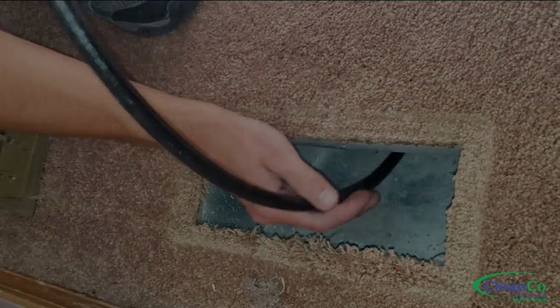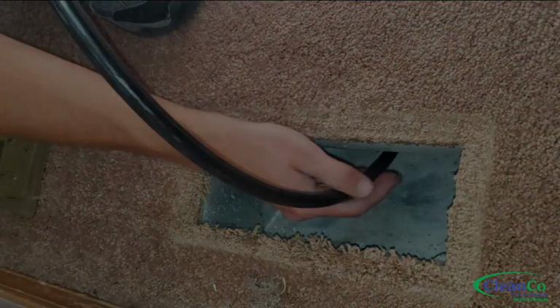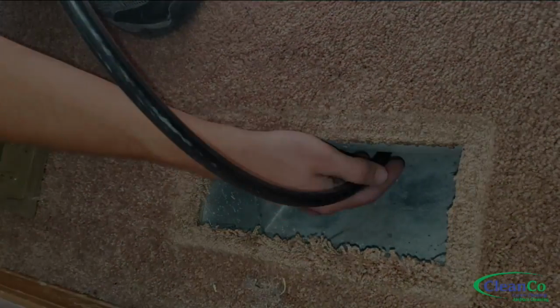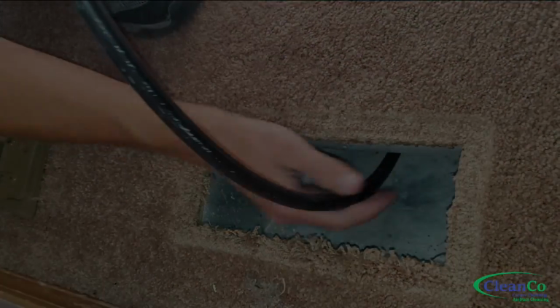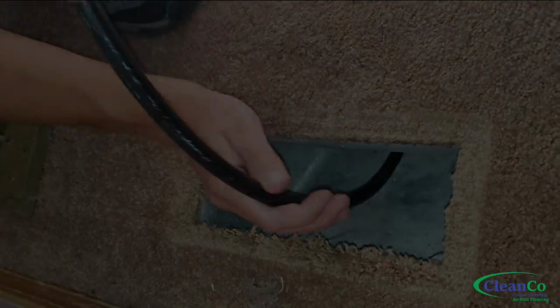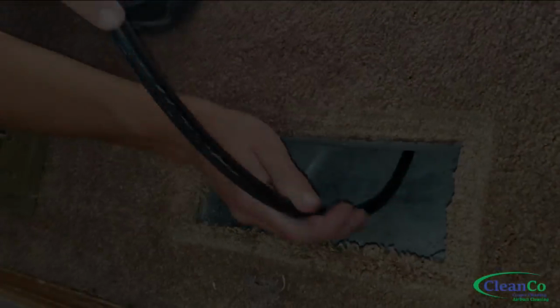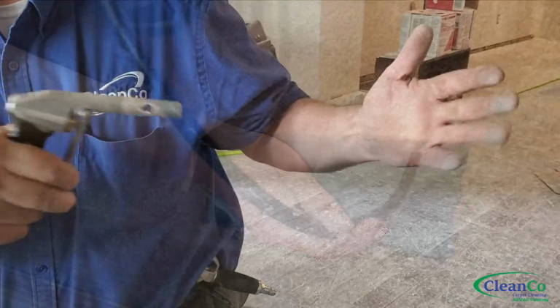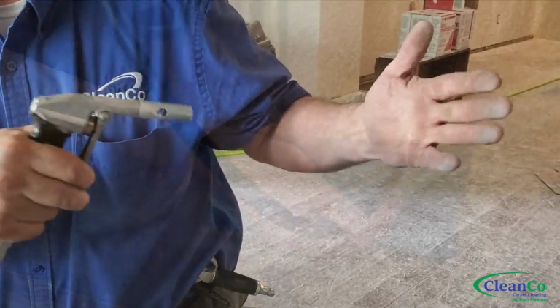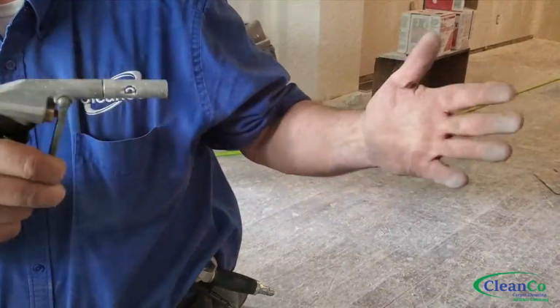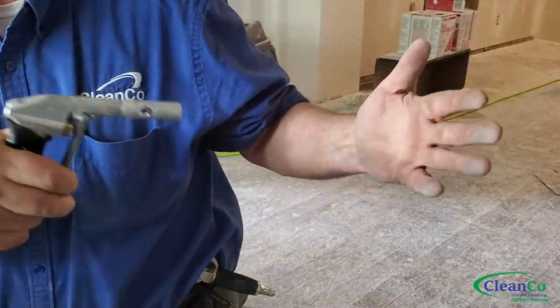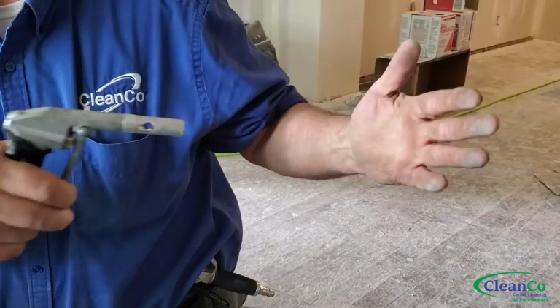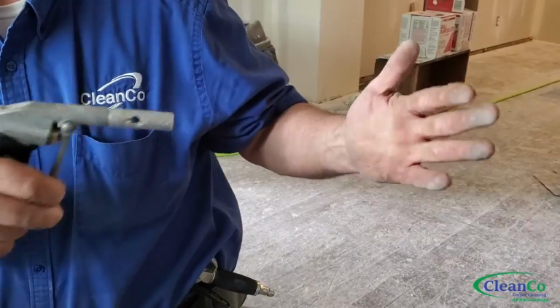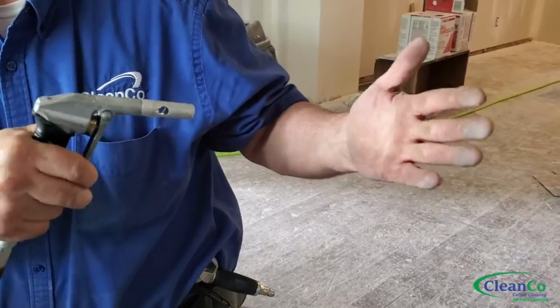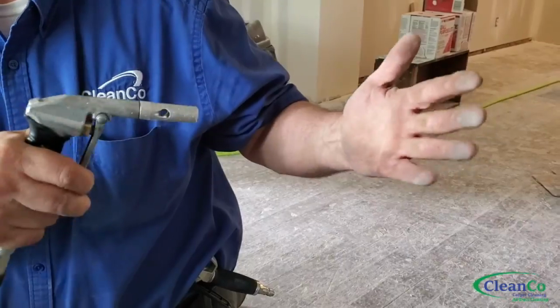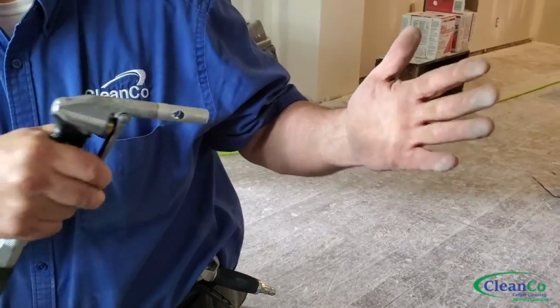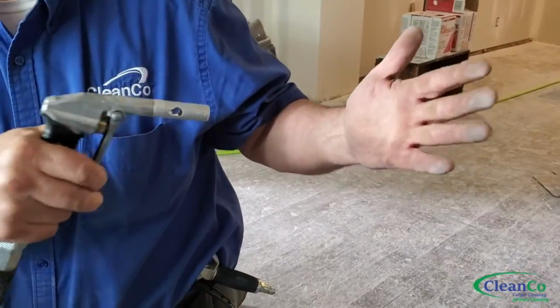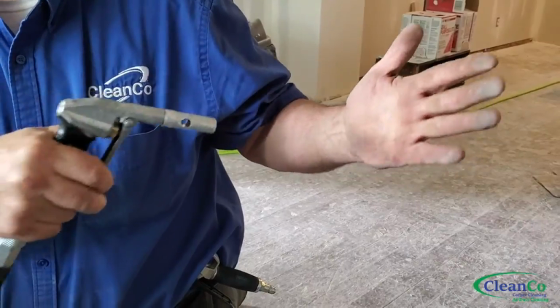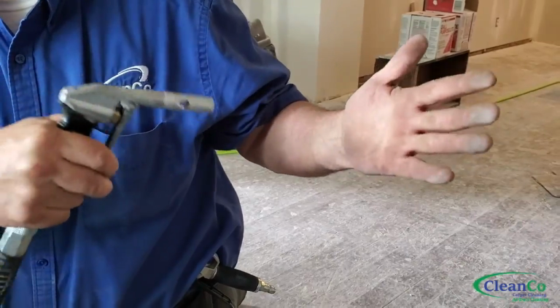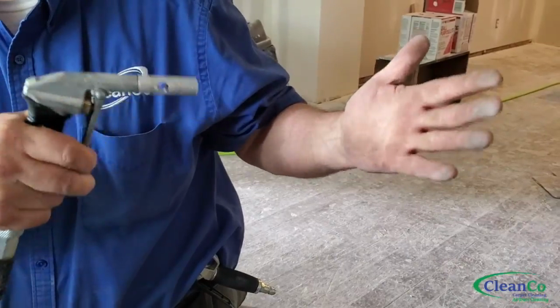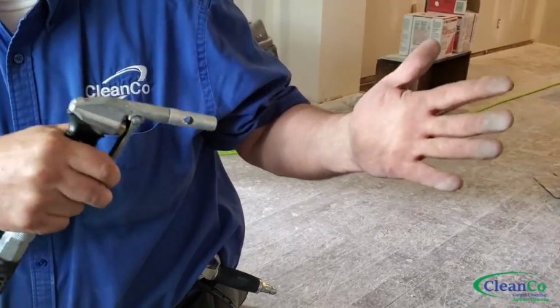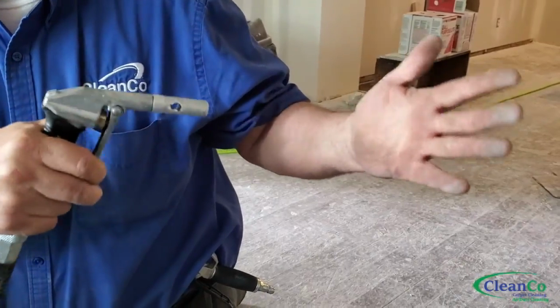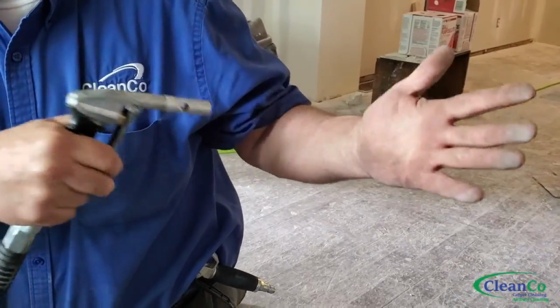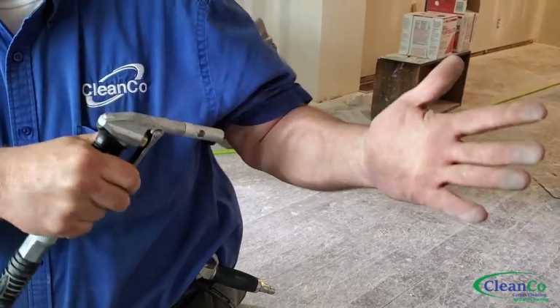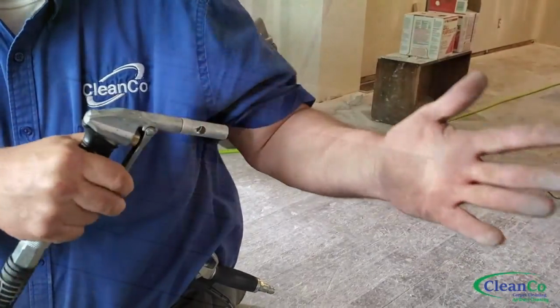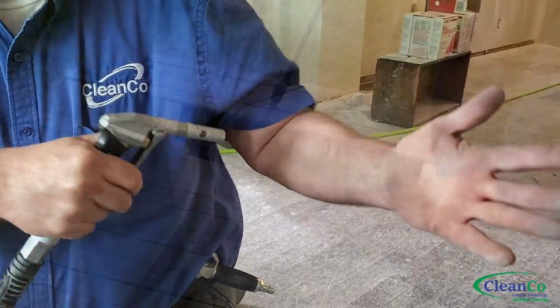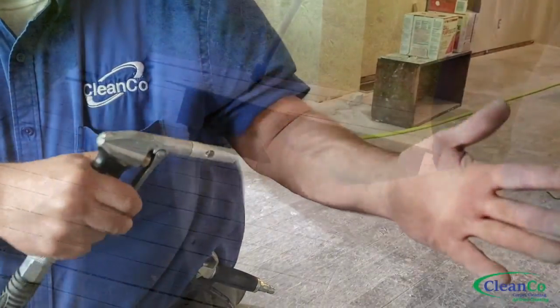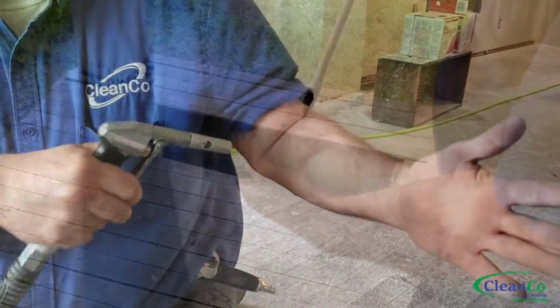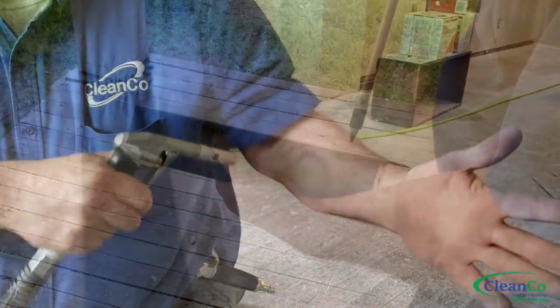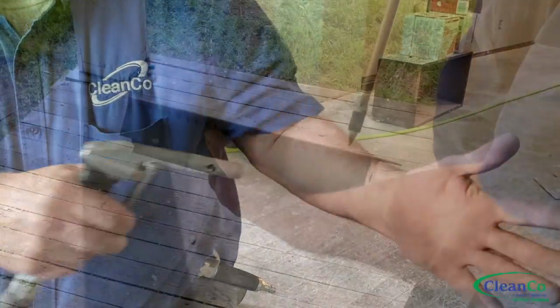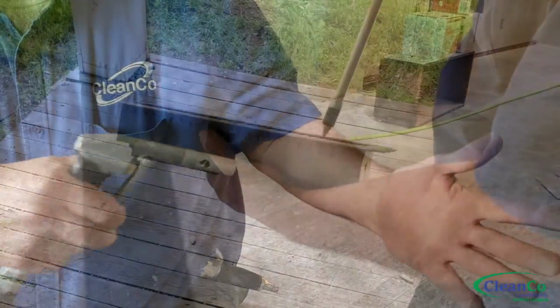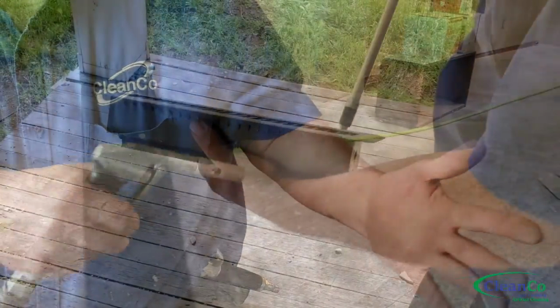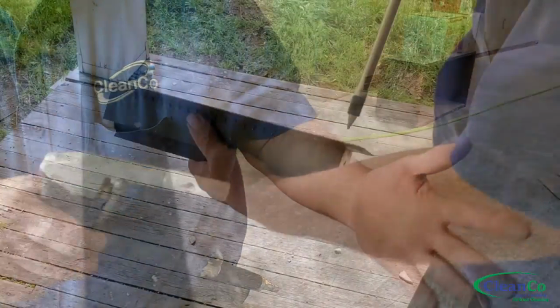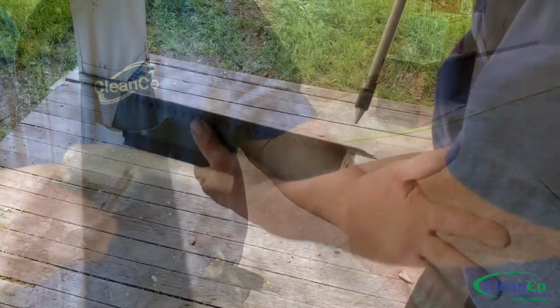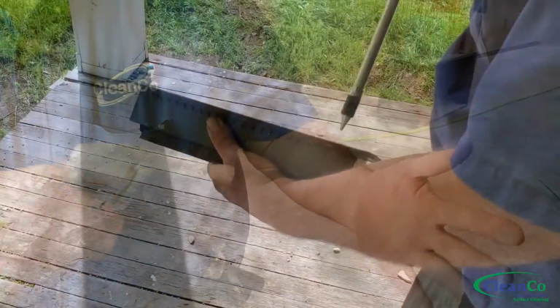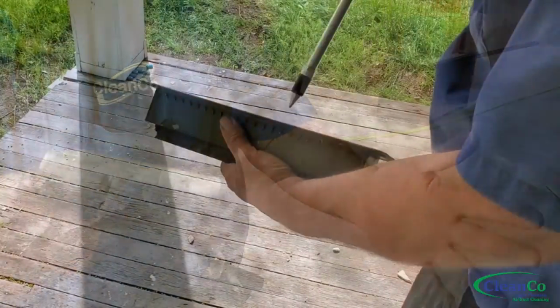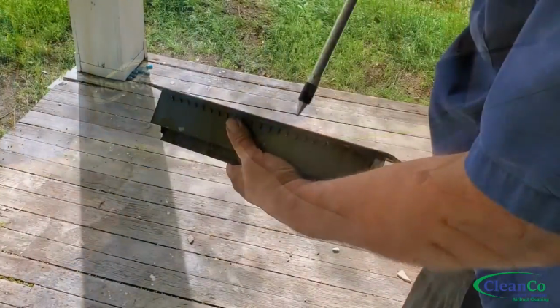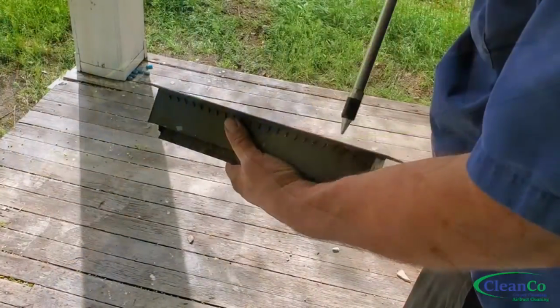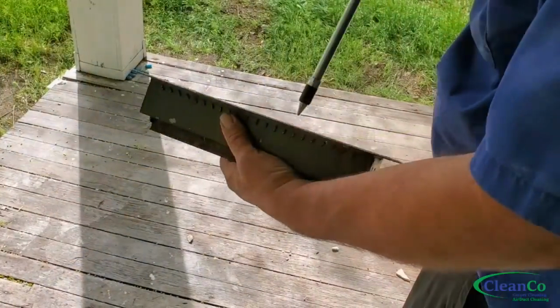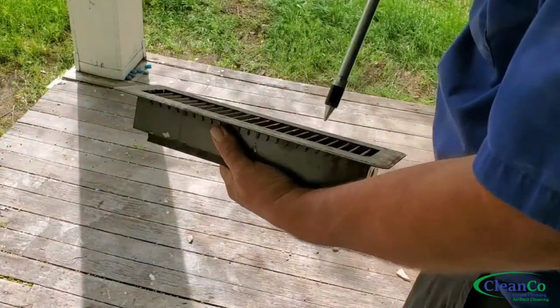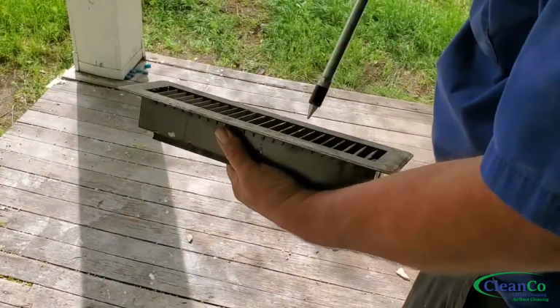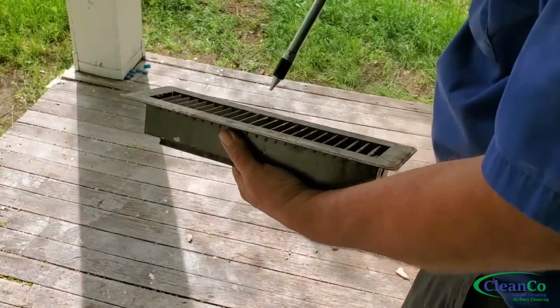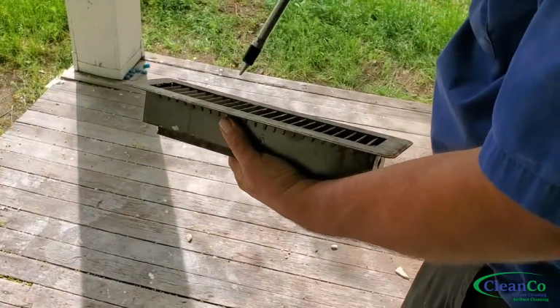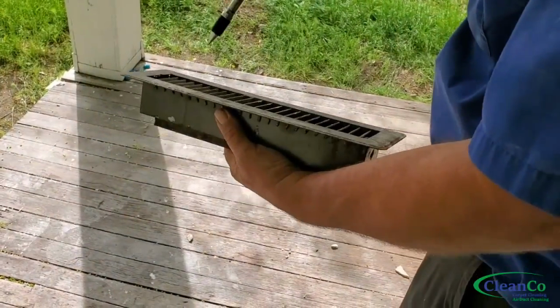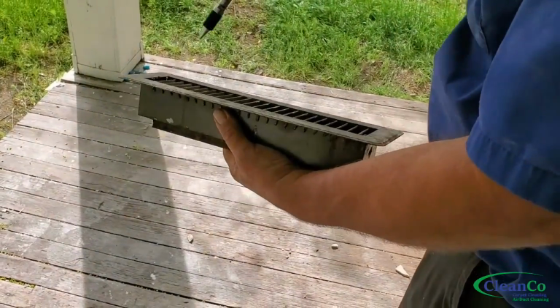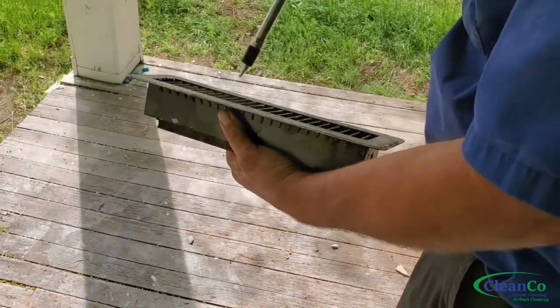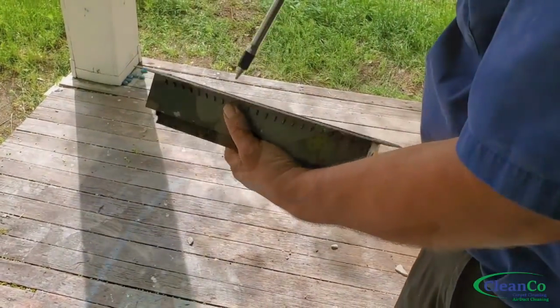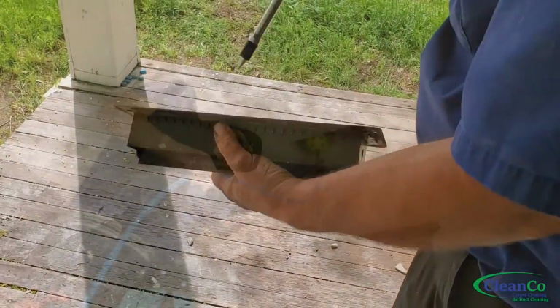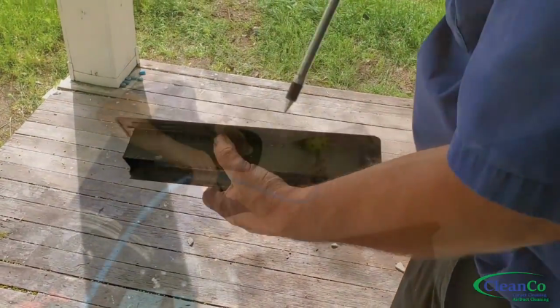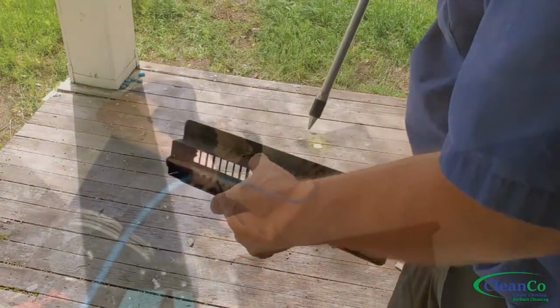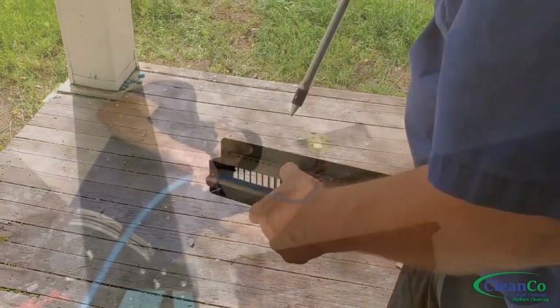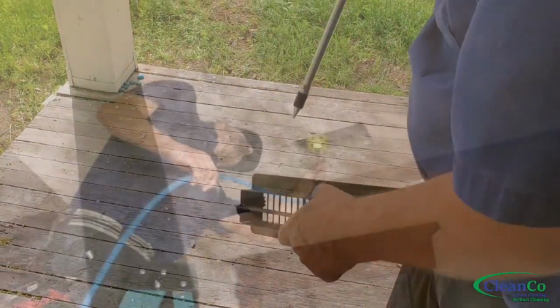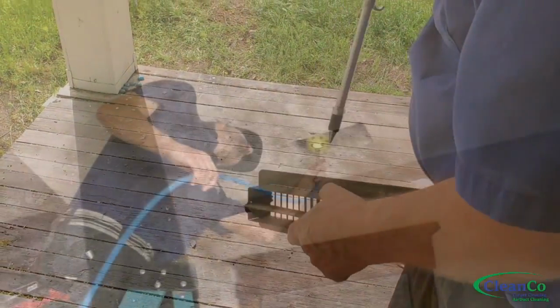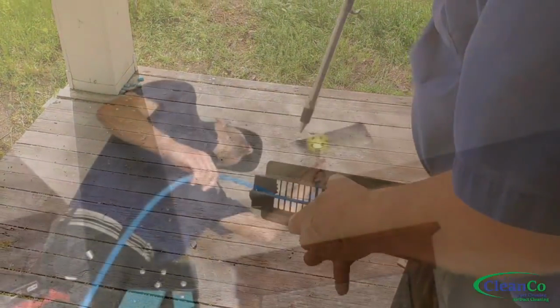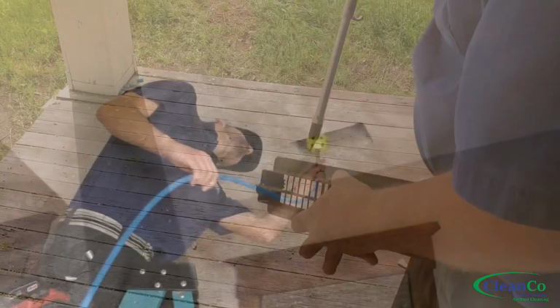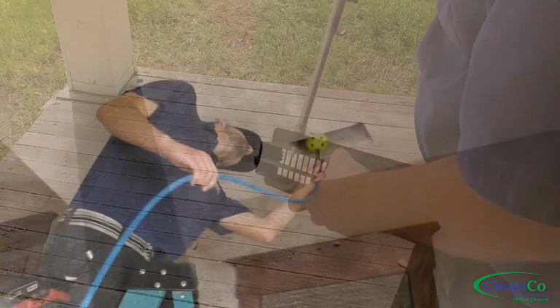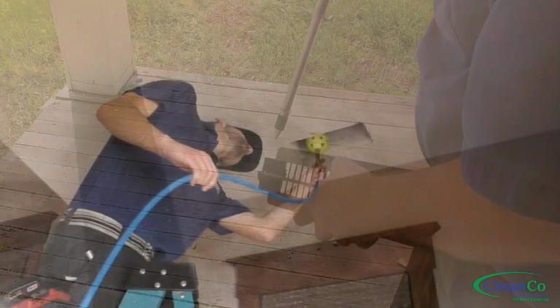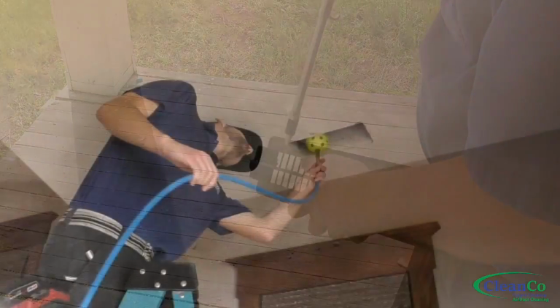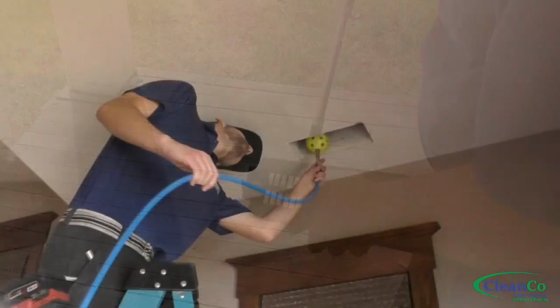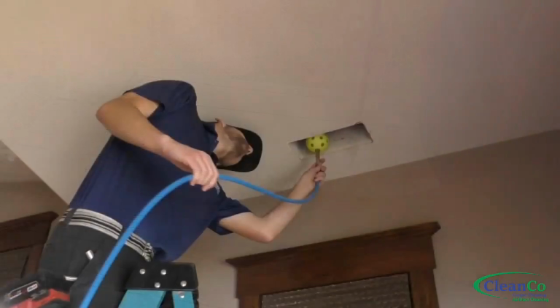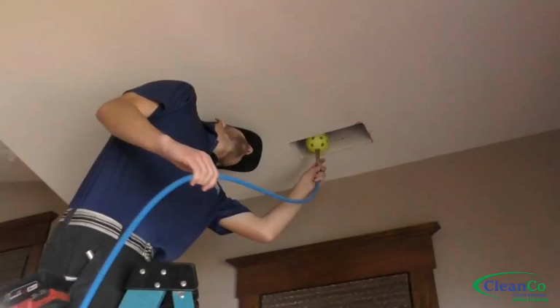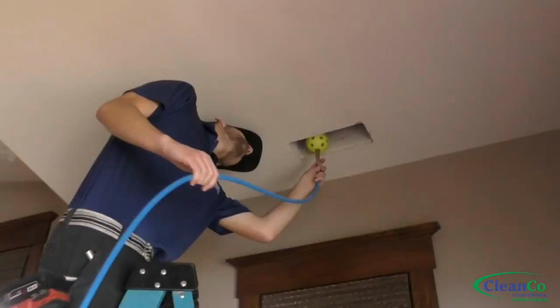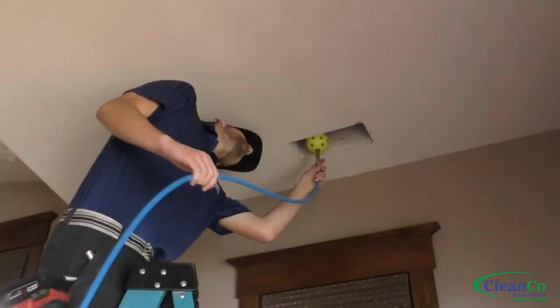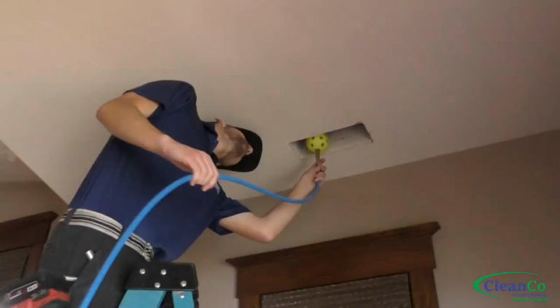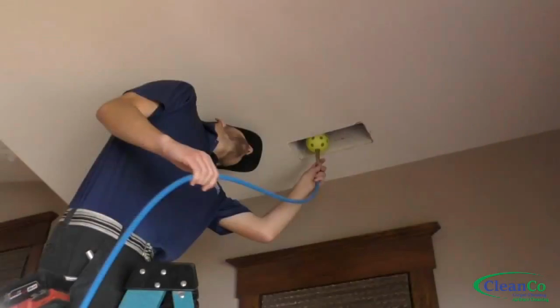Now we're going to step outside and use a high-pressure hose to clean off the vent diffuser and make sure that it's free of any debris.